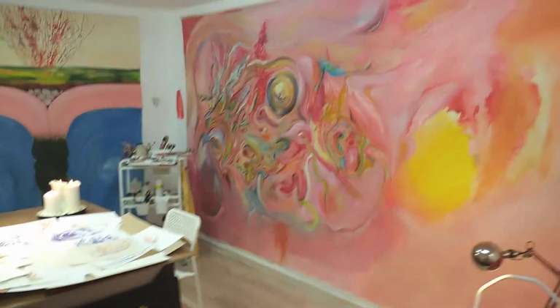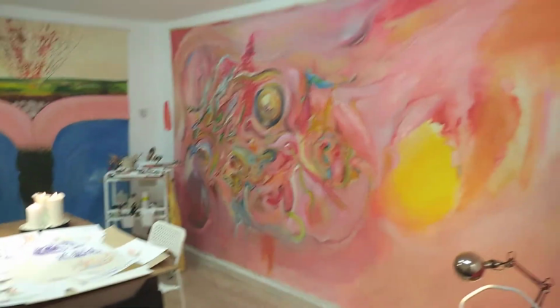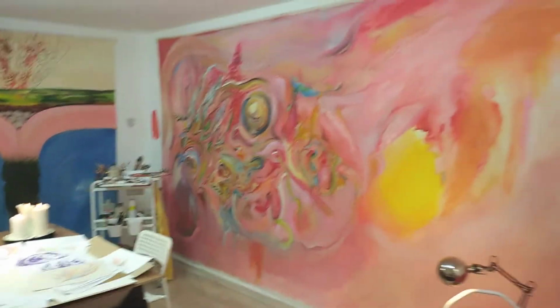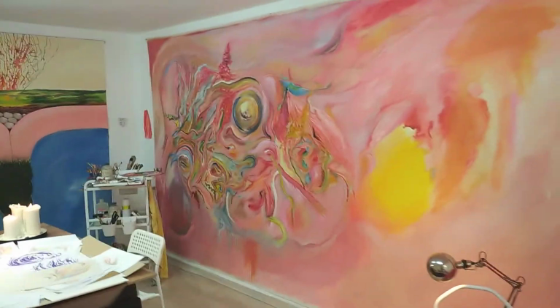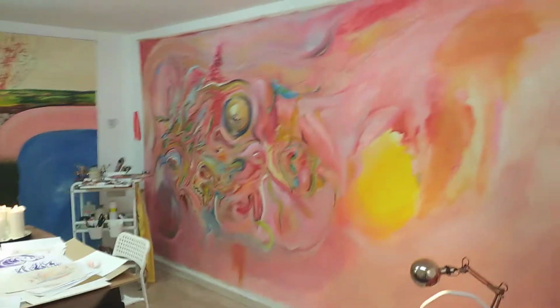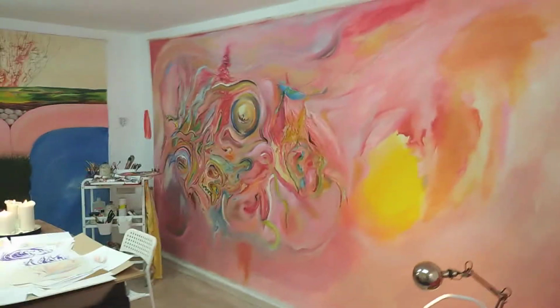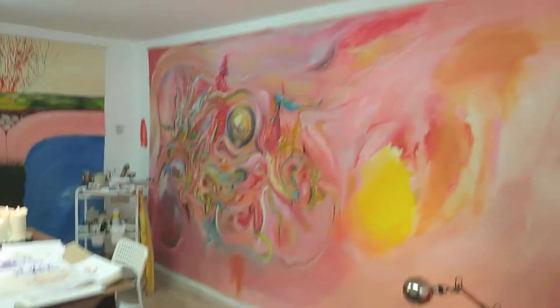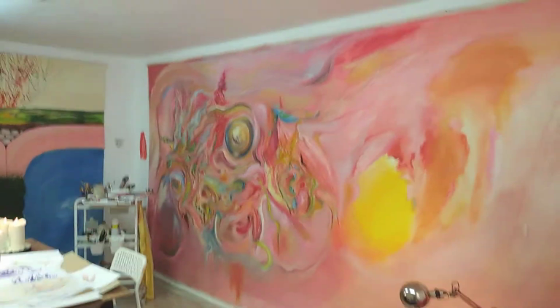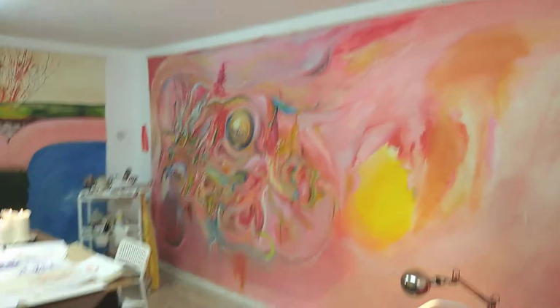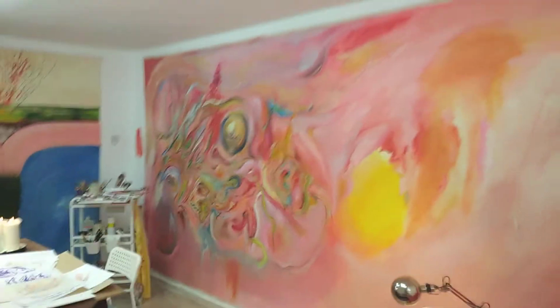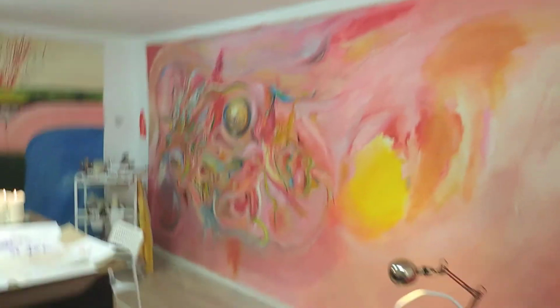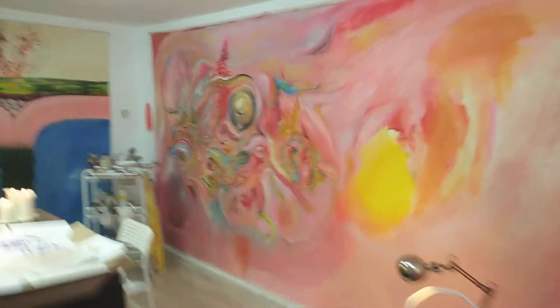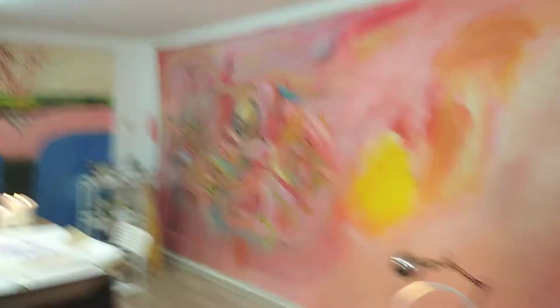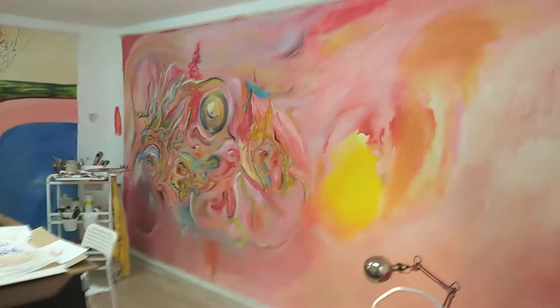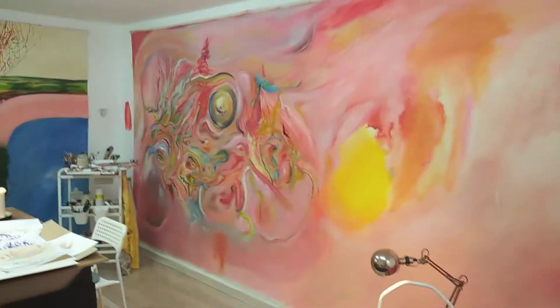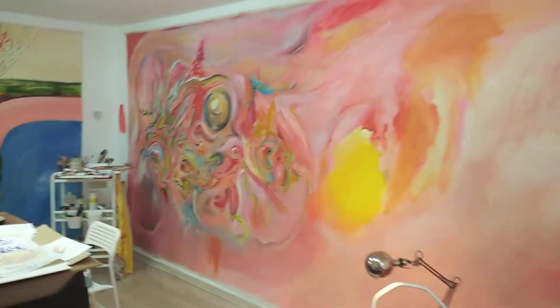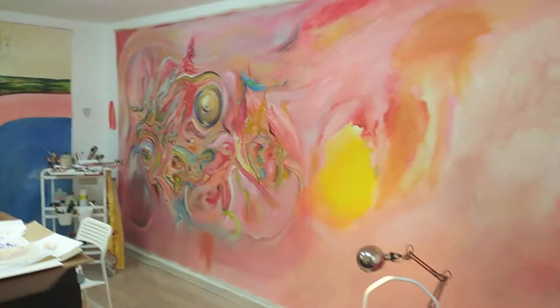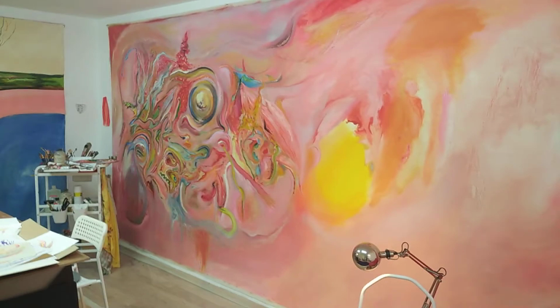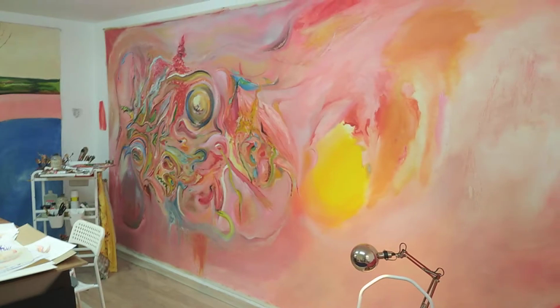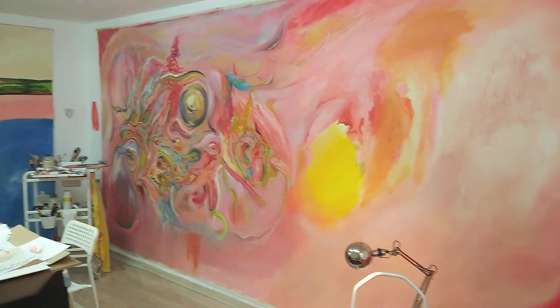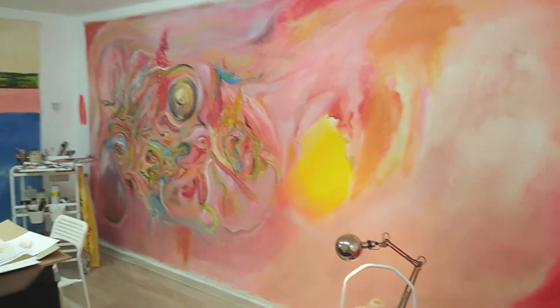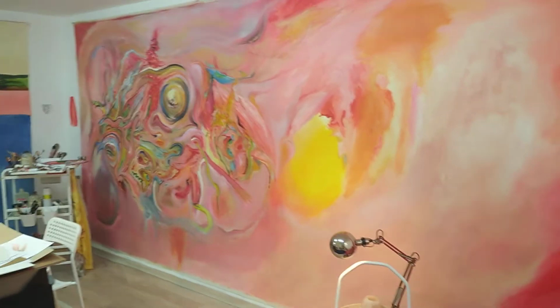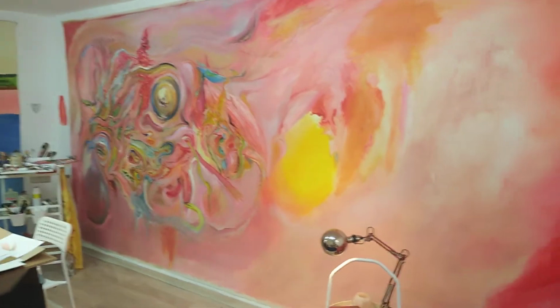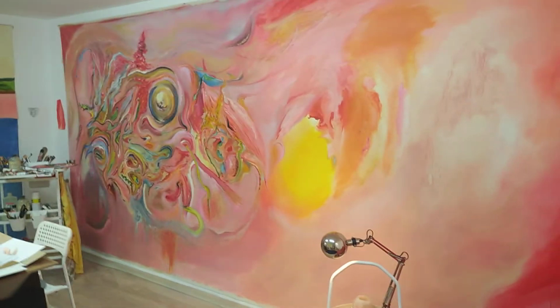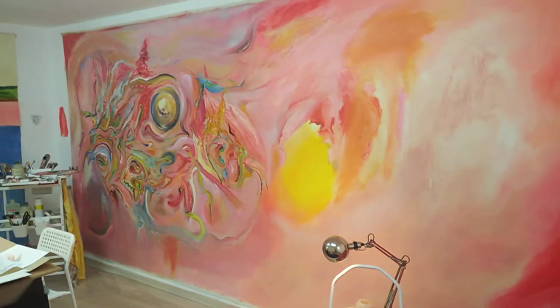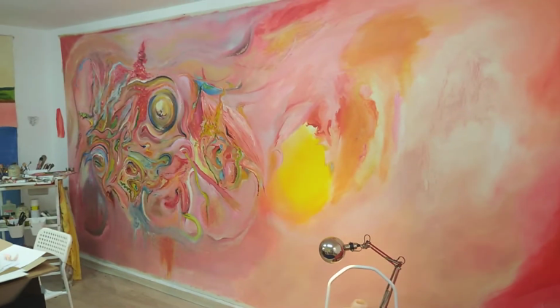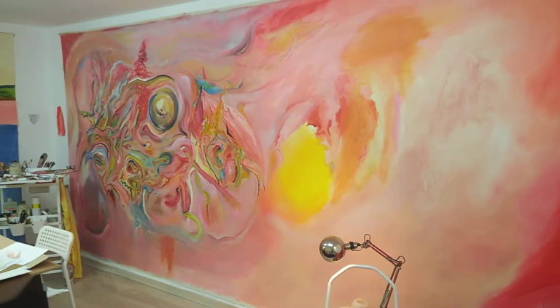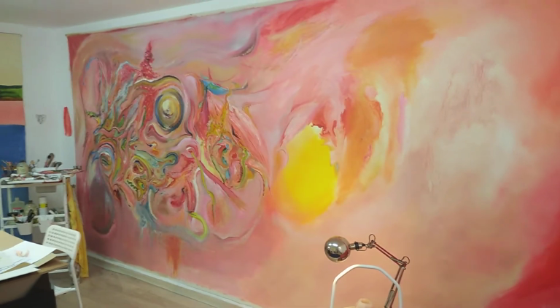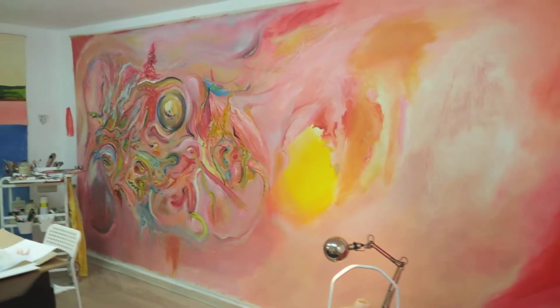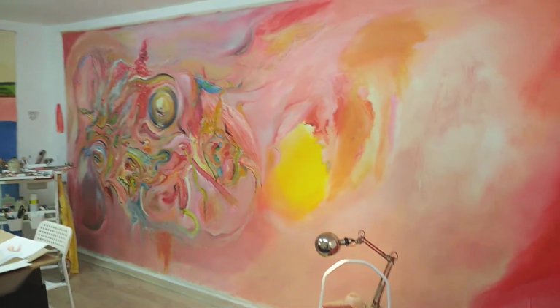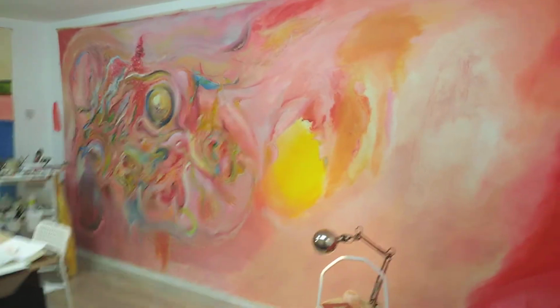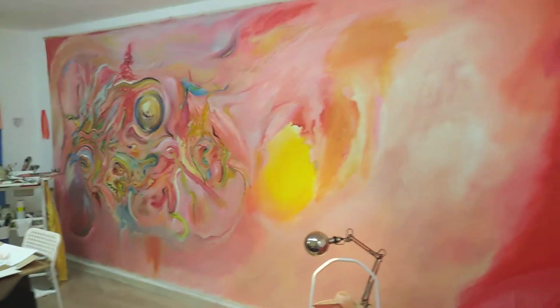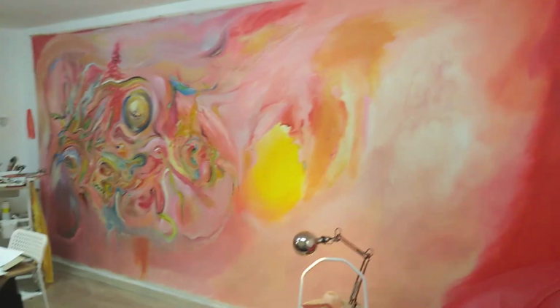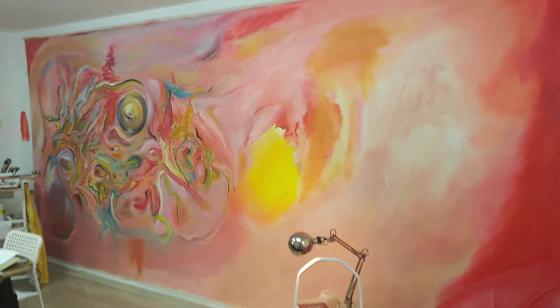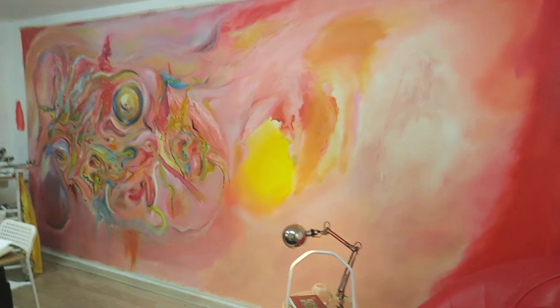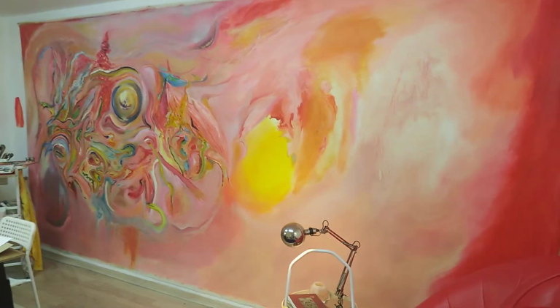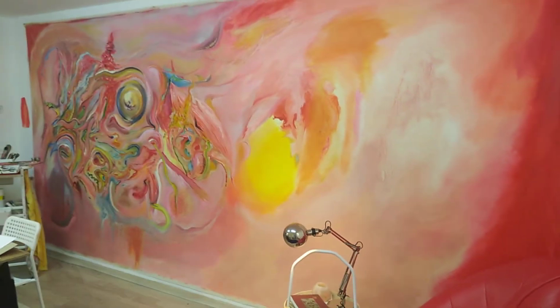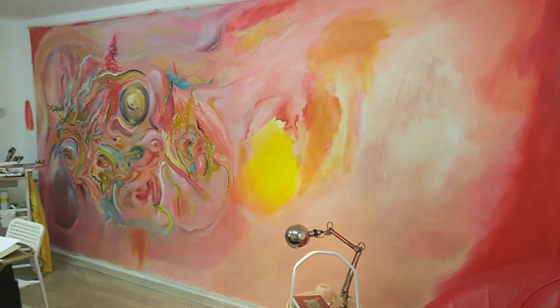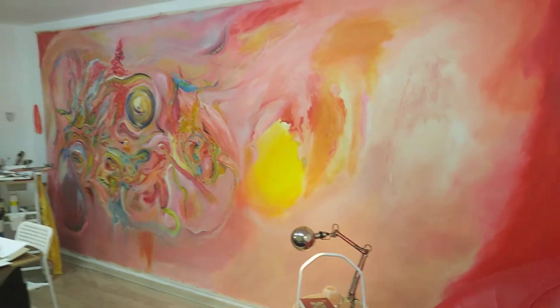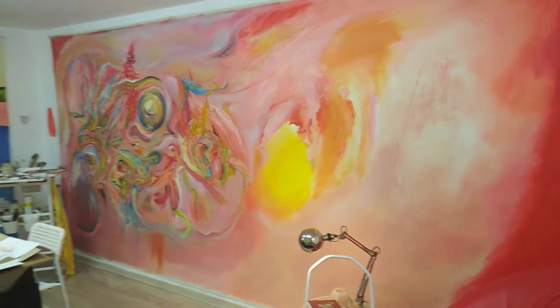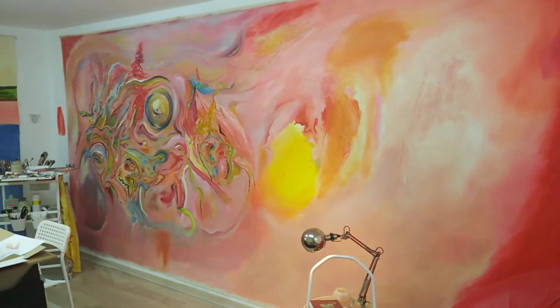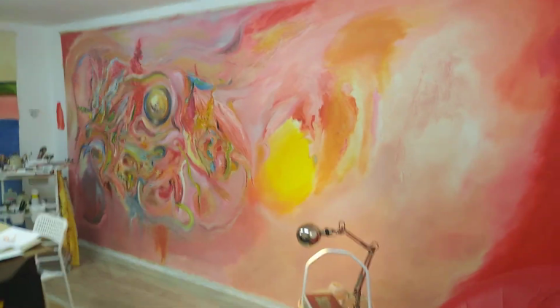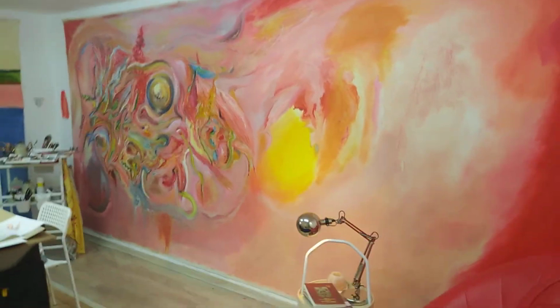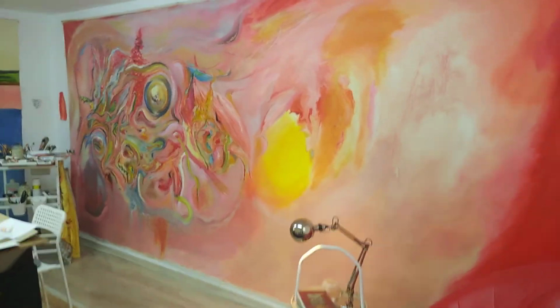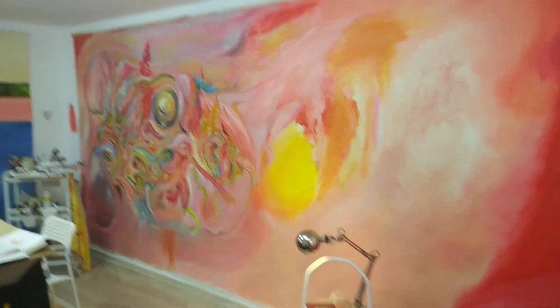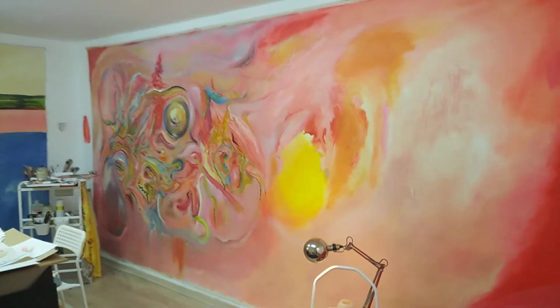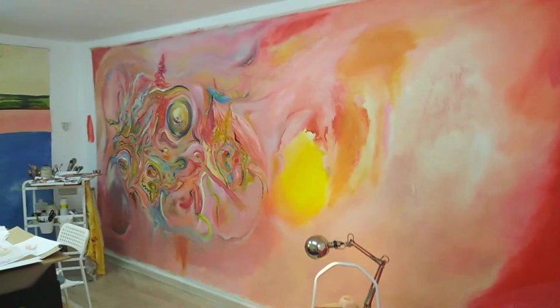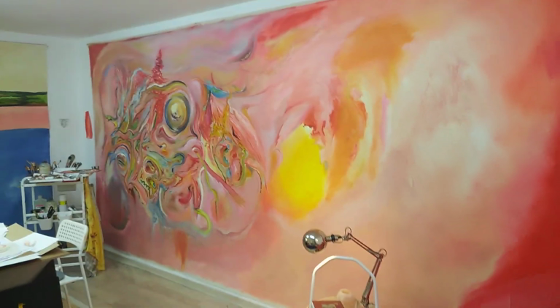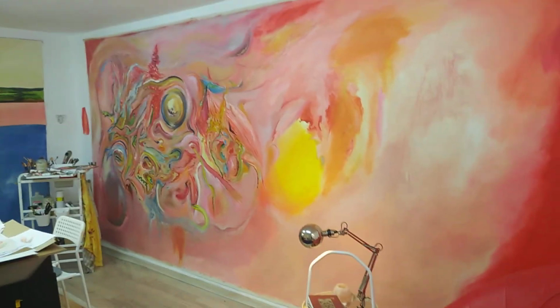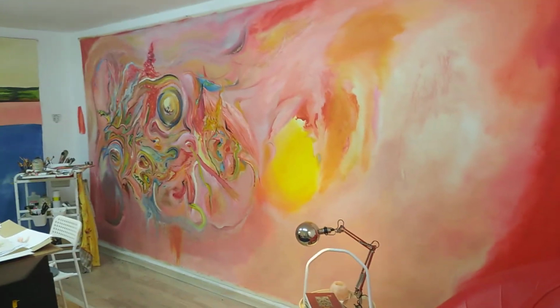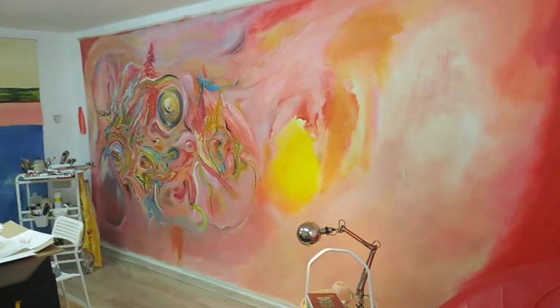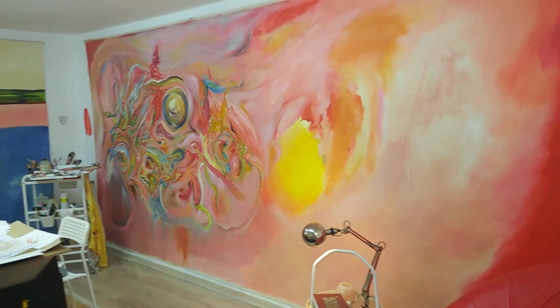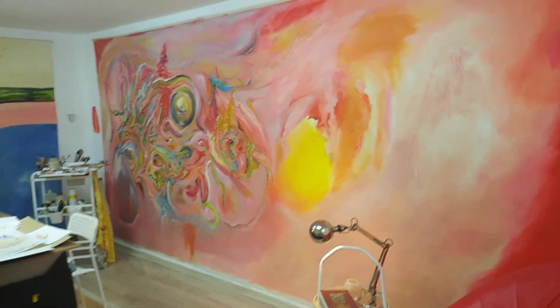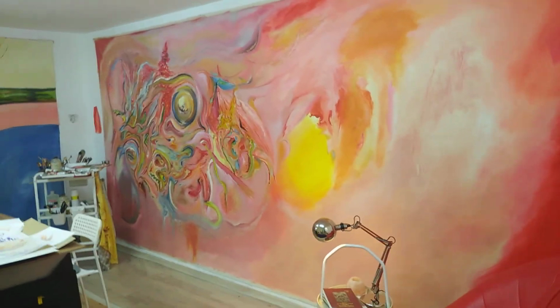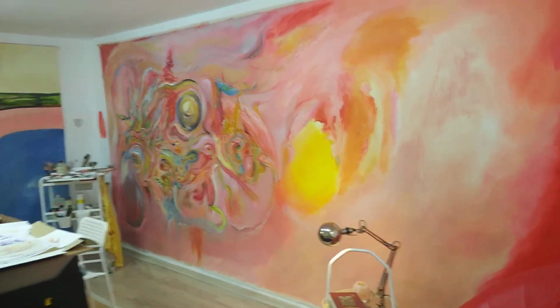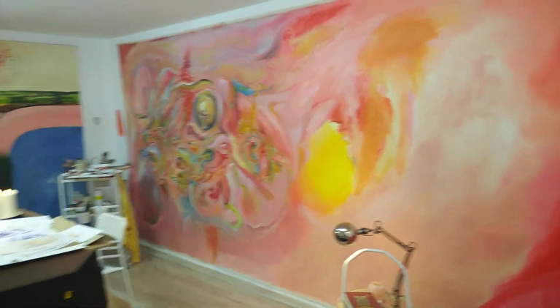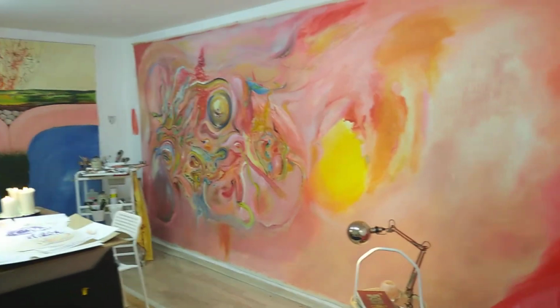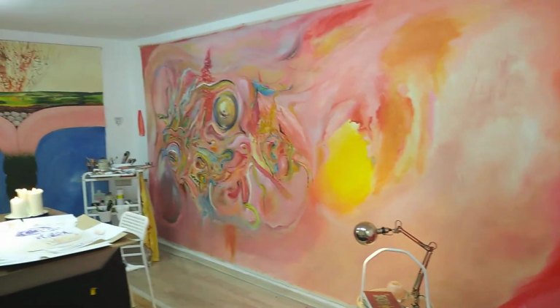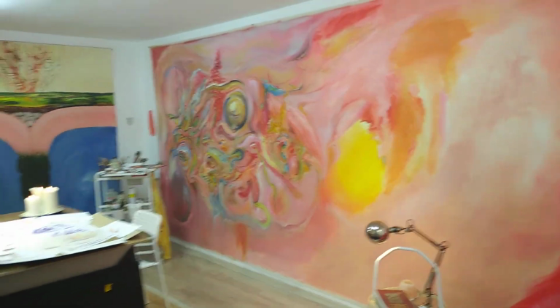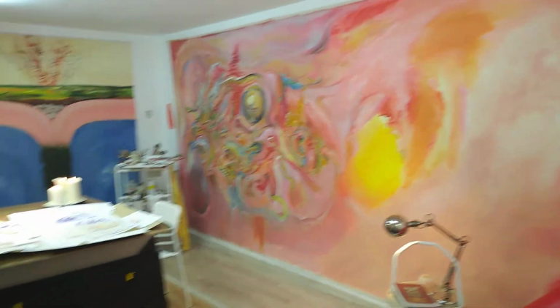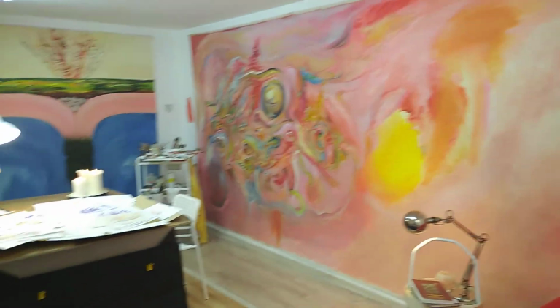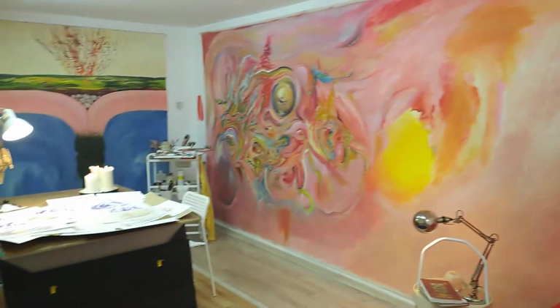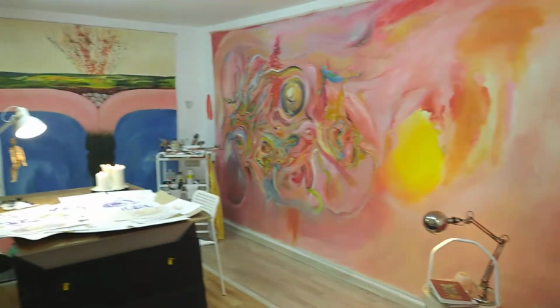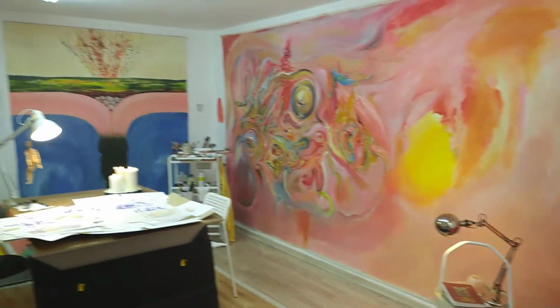Thank you for watching. This is Shlema — Yasmin Hasidim's studio.